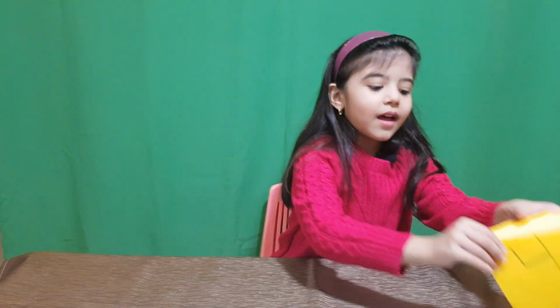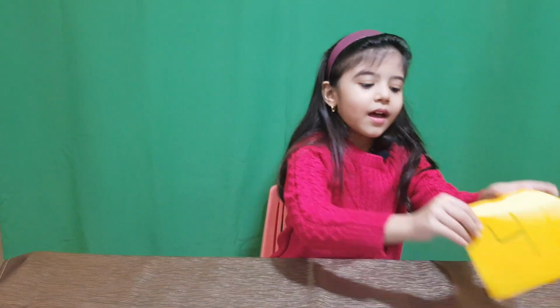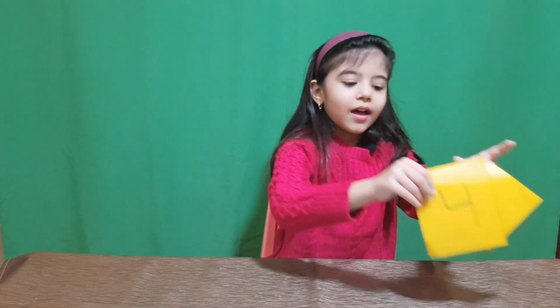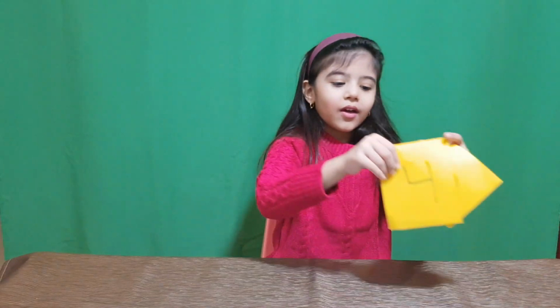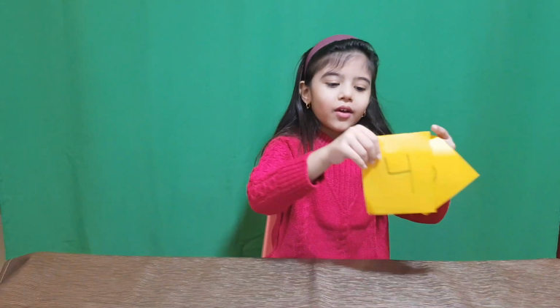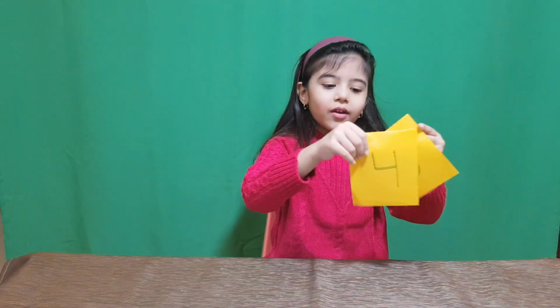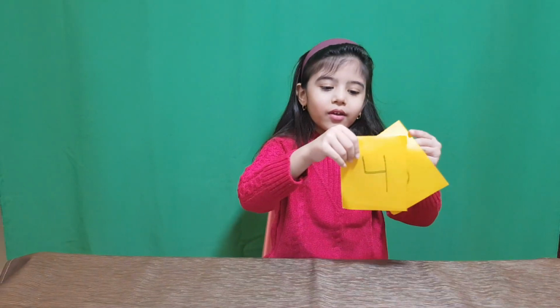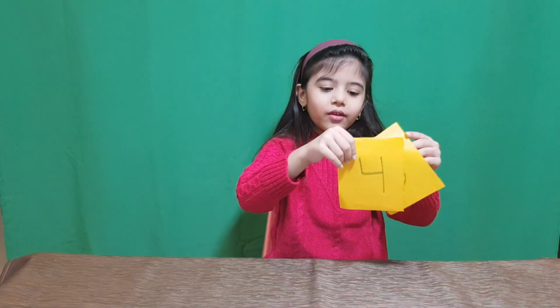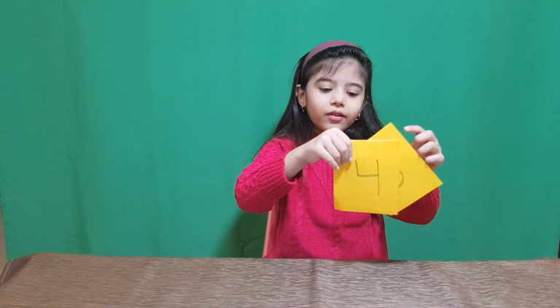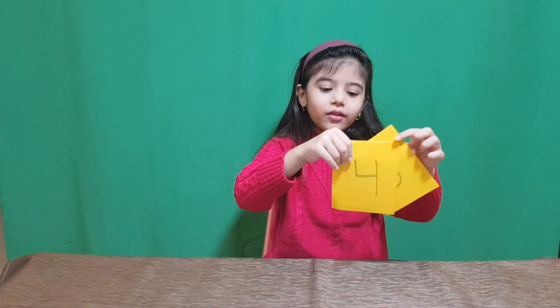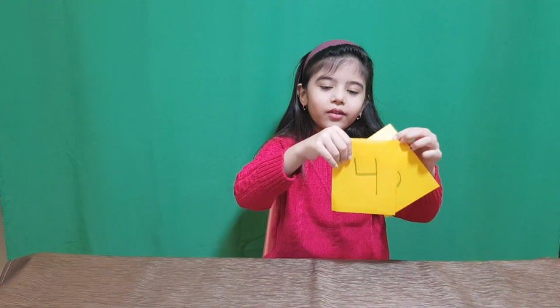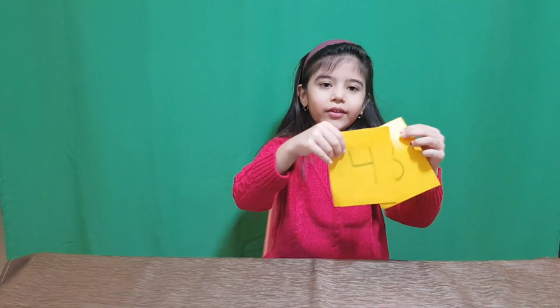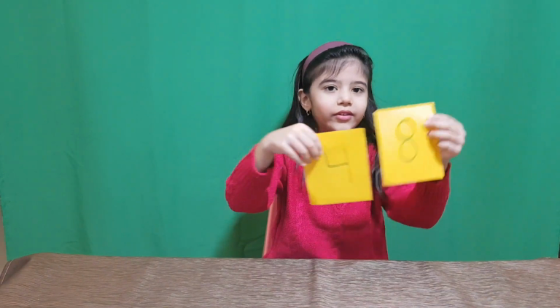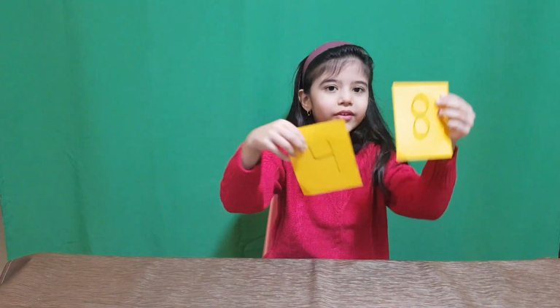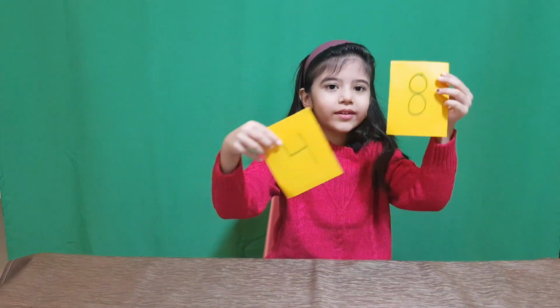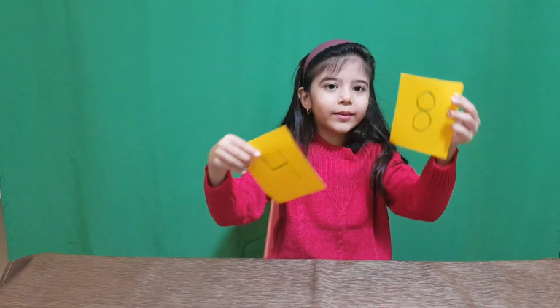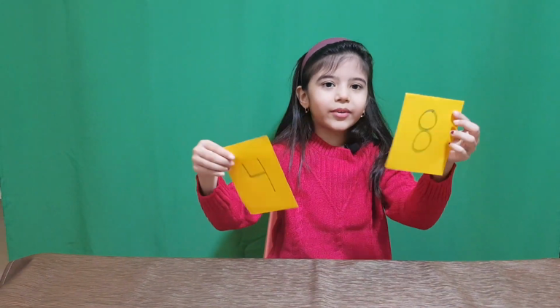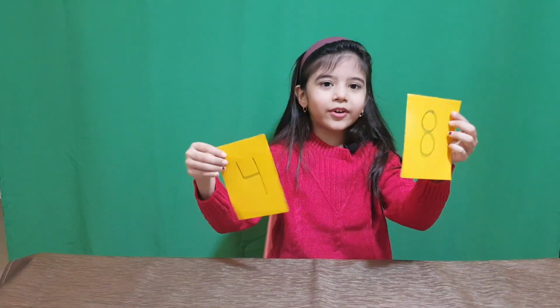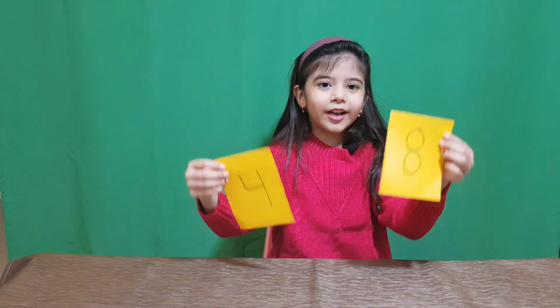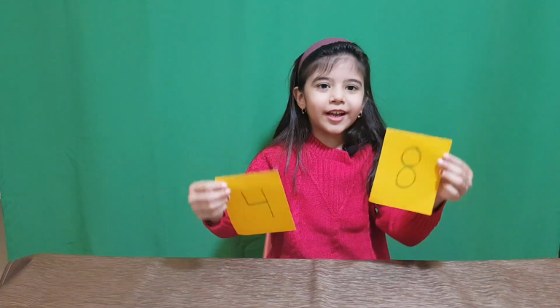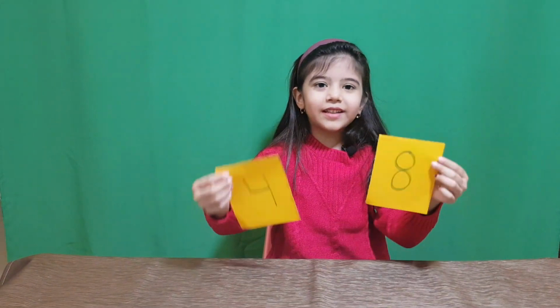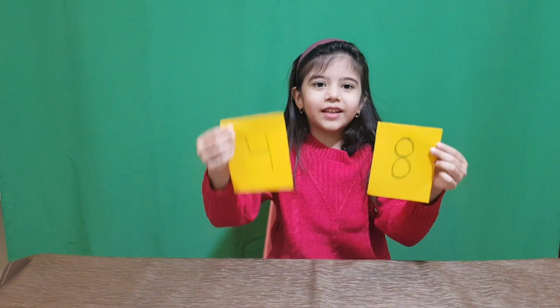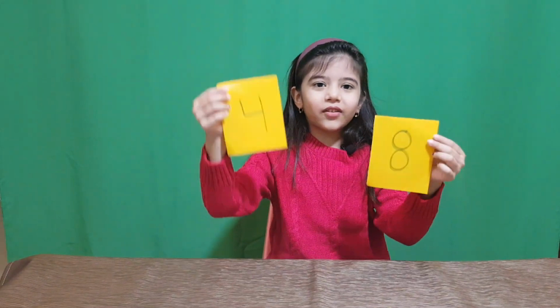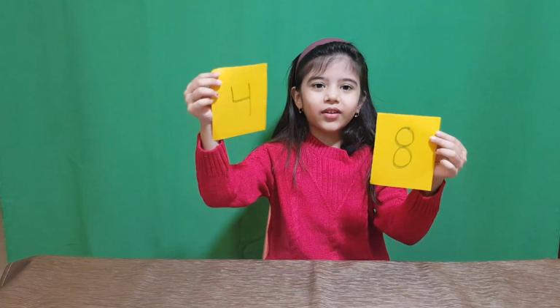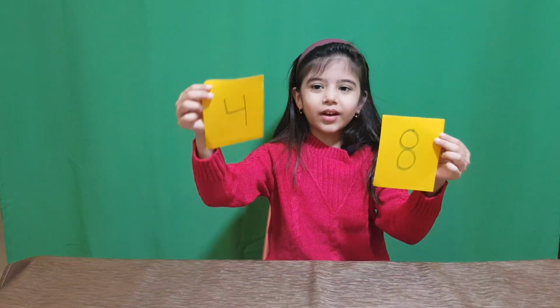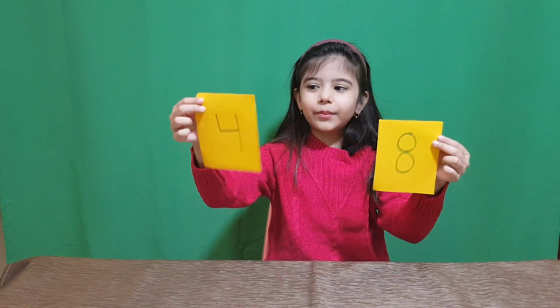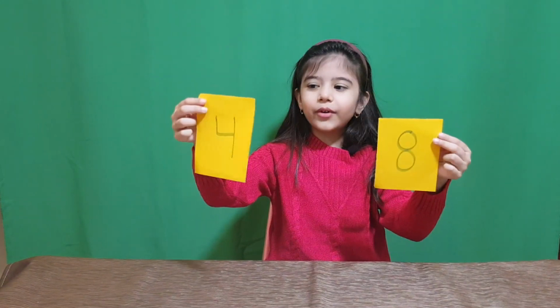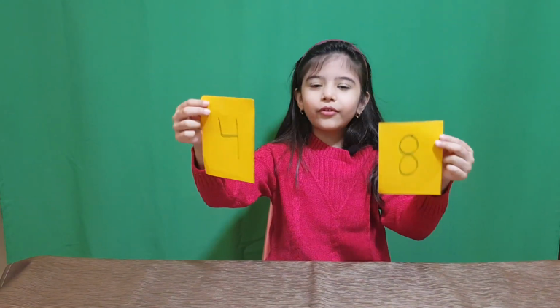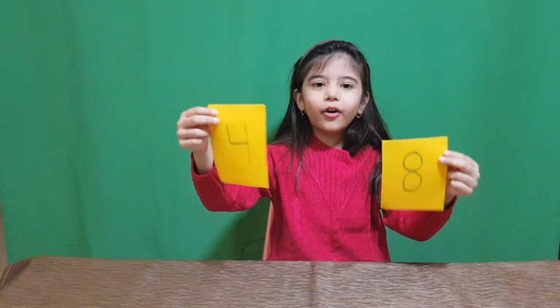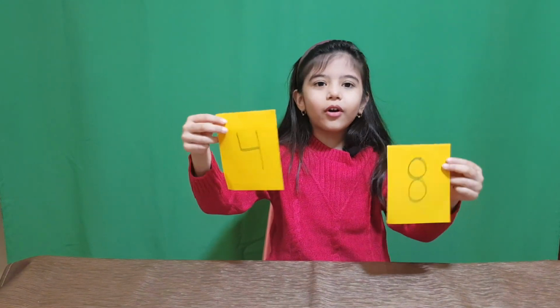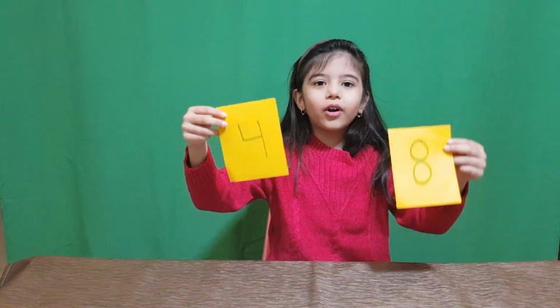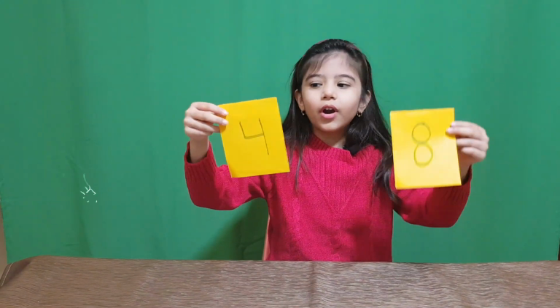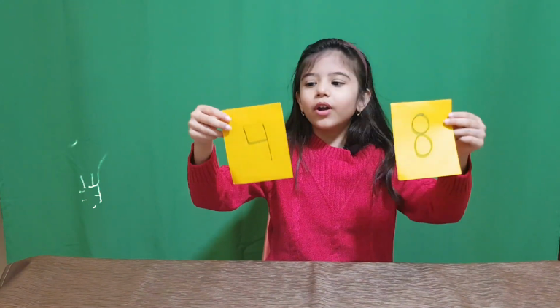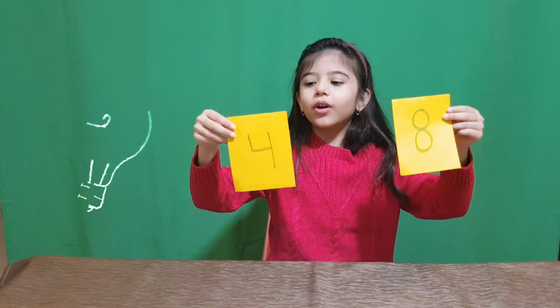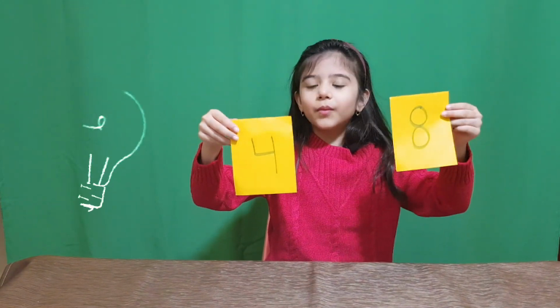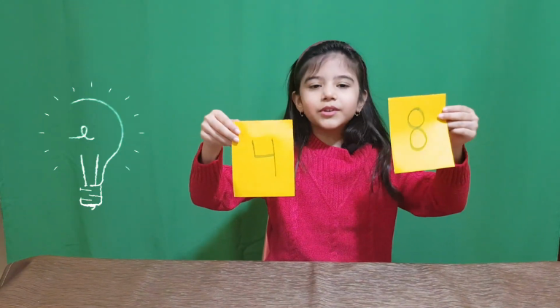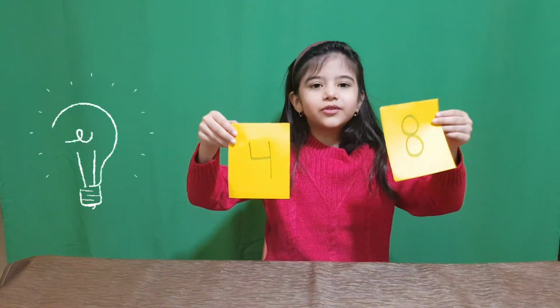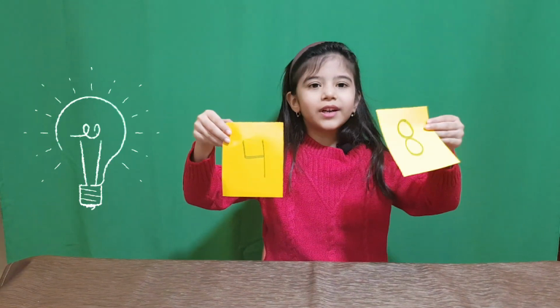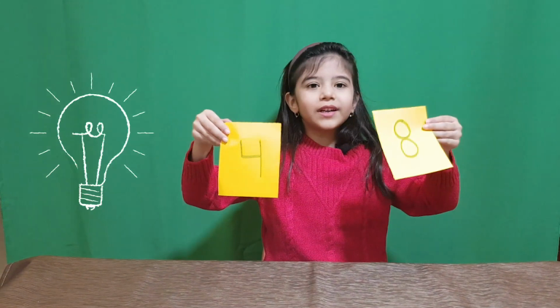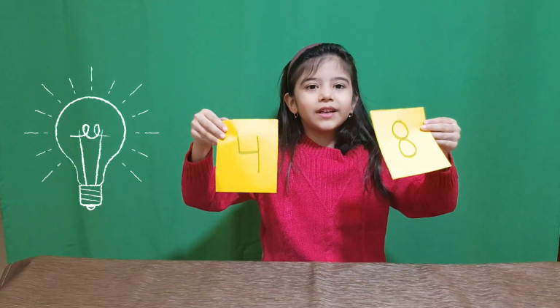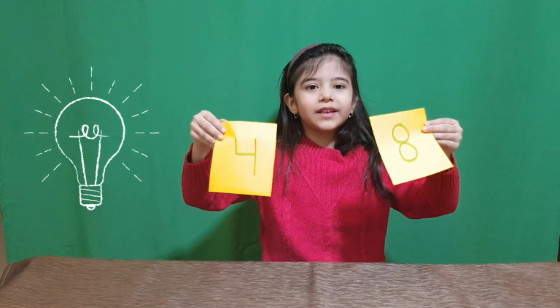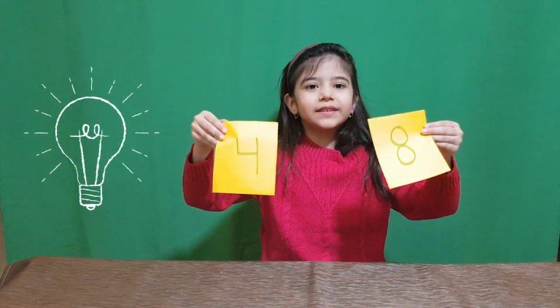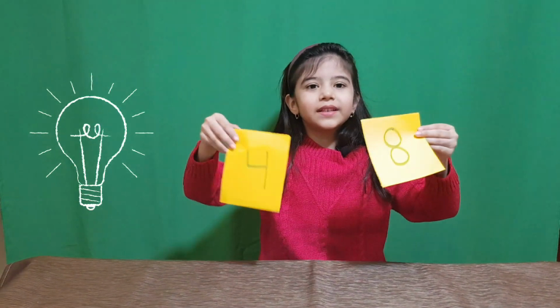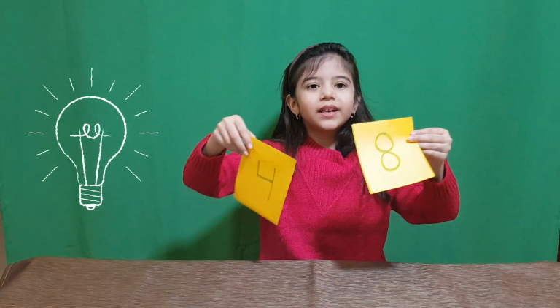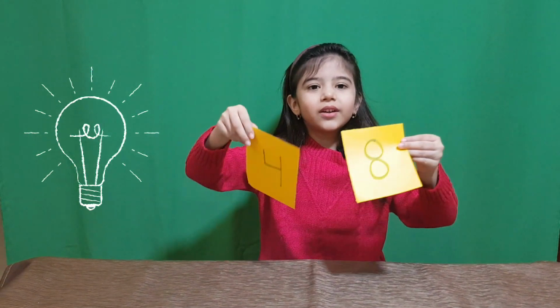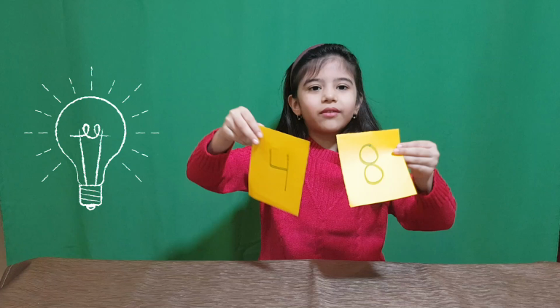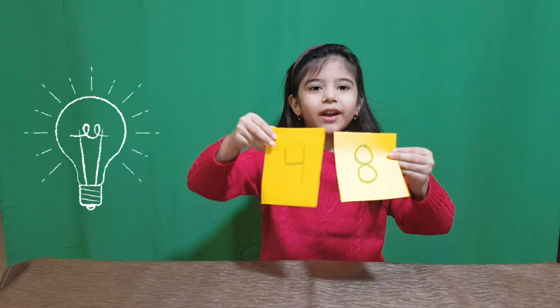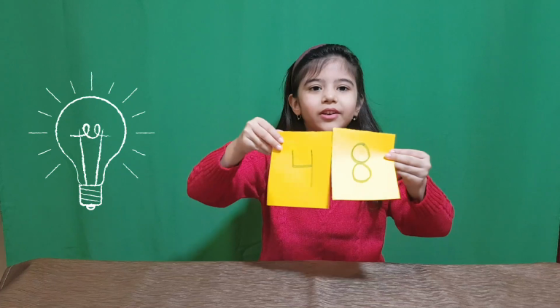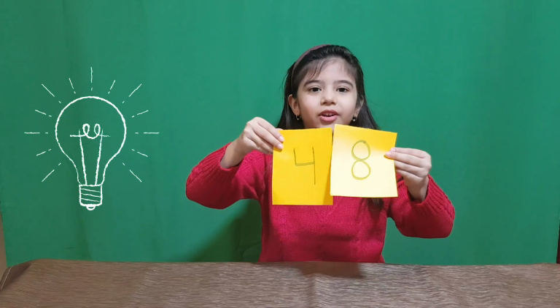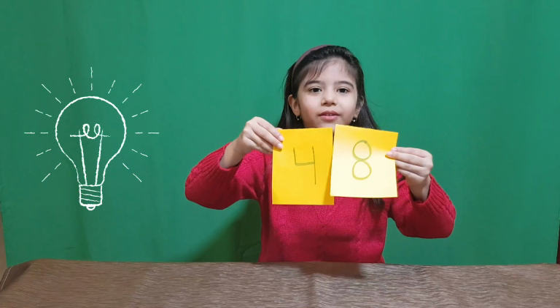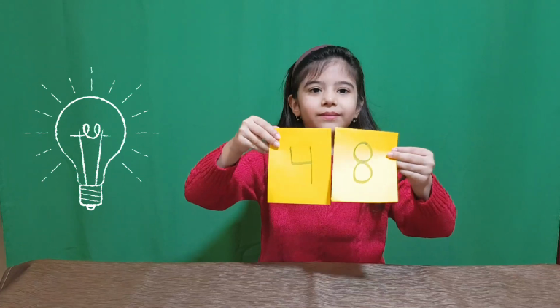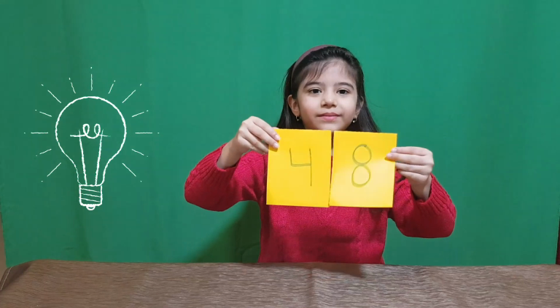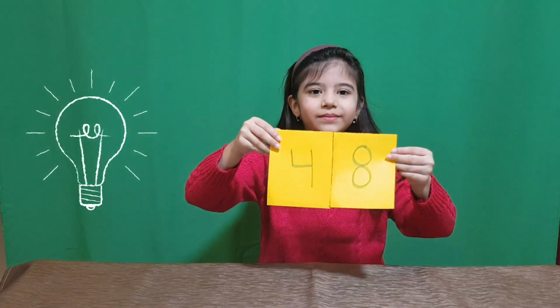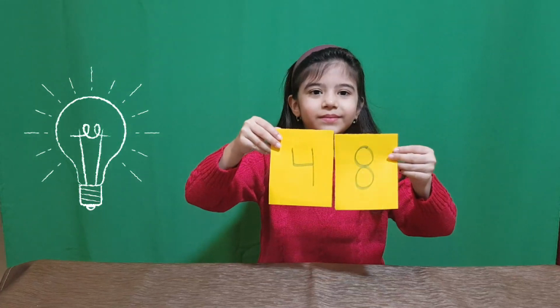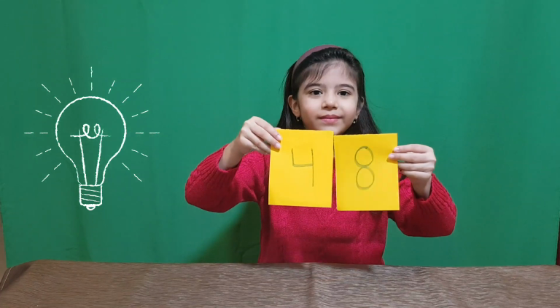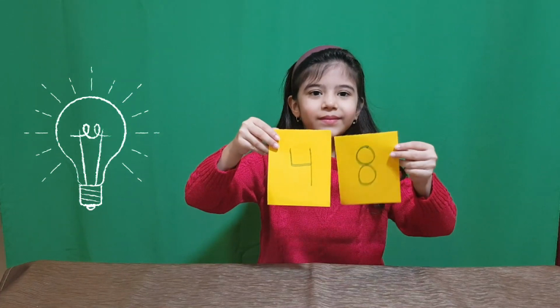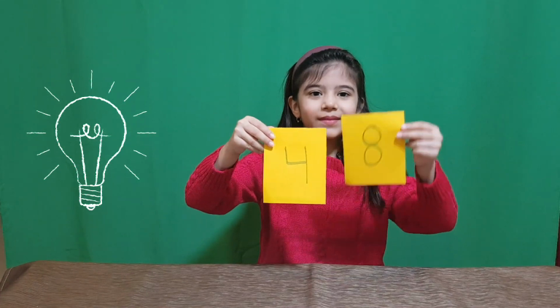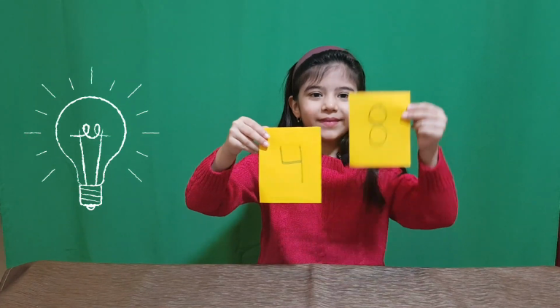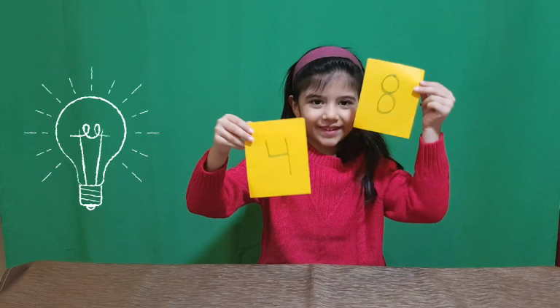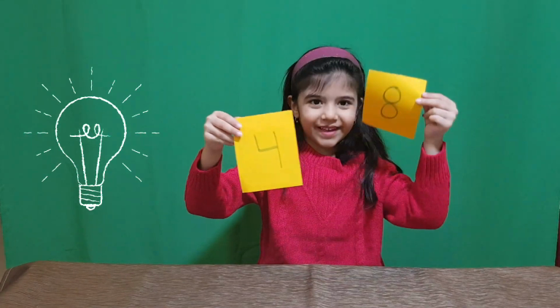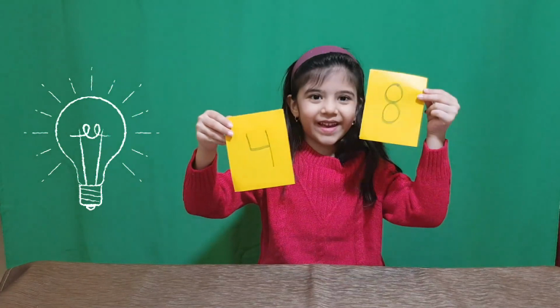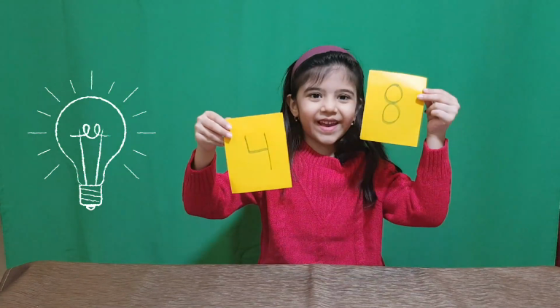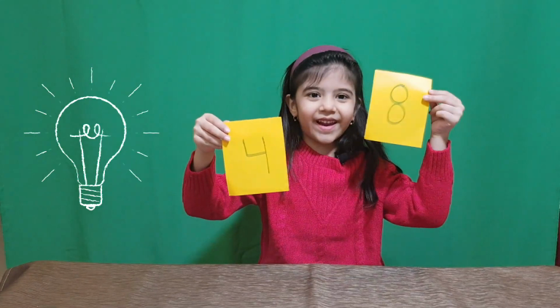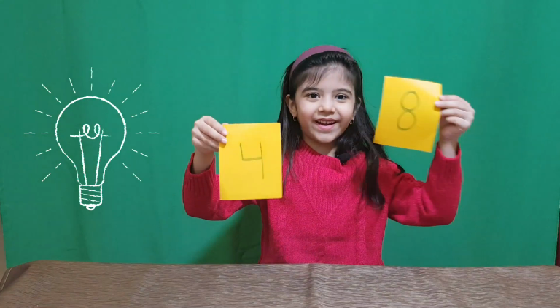Friends, this is number 8, this is number 4. Which one is greater? 8!